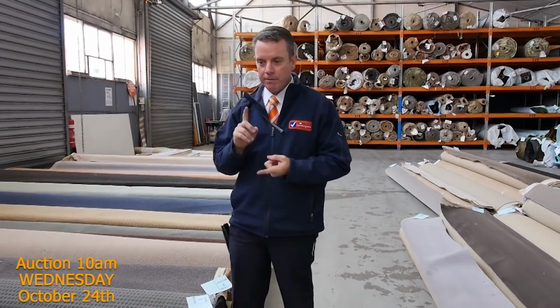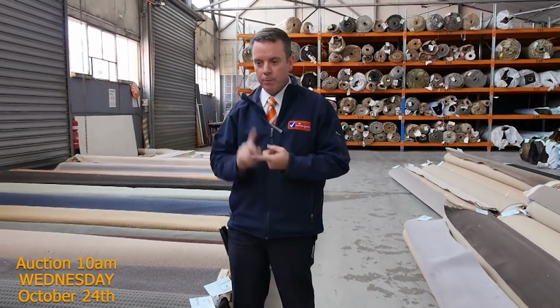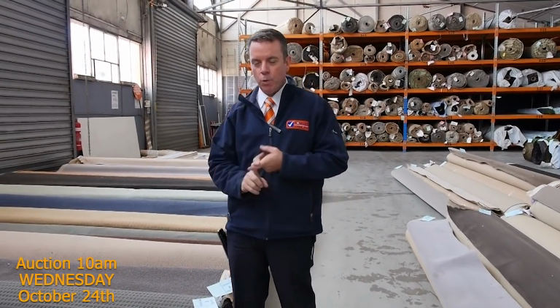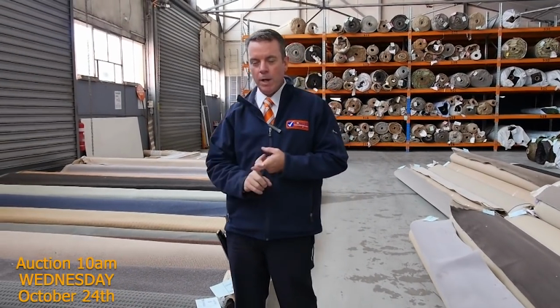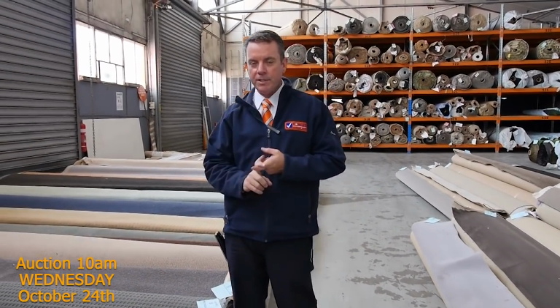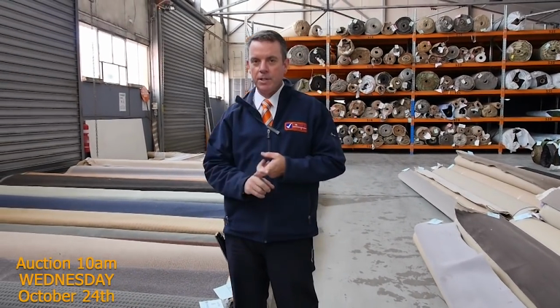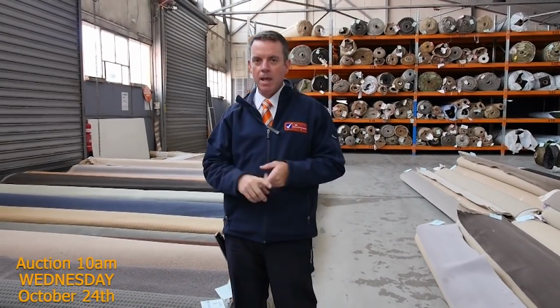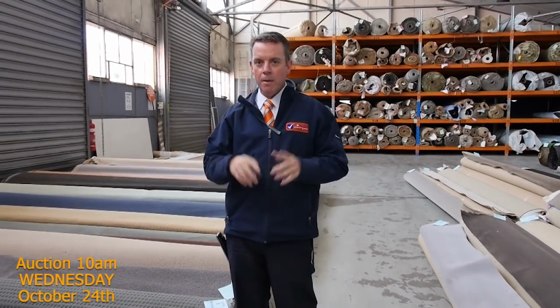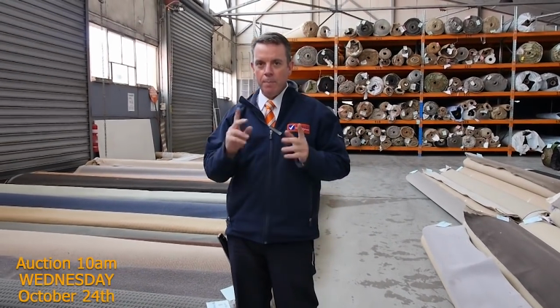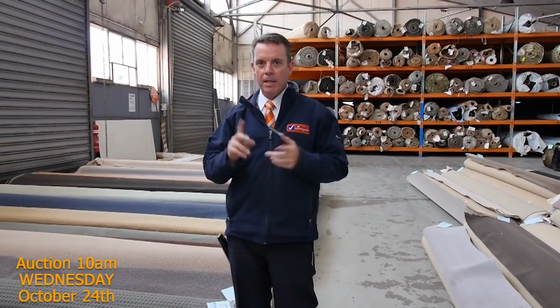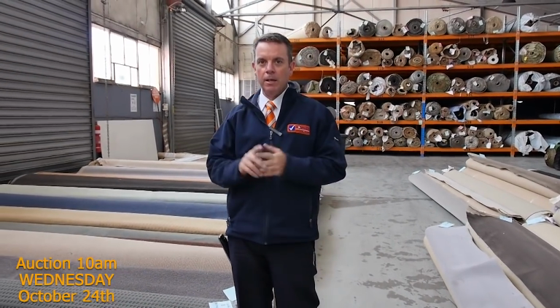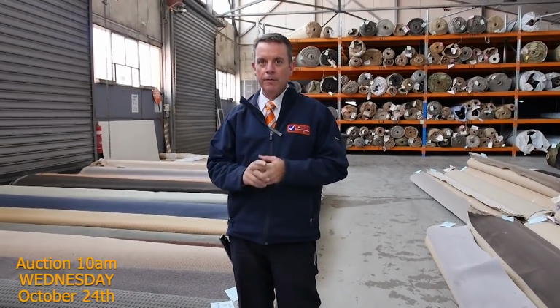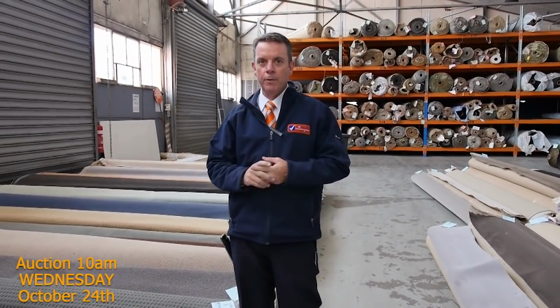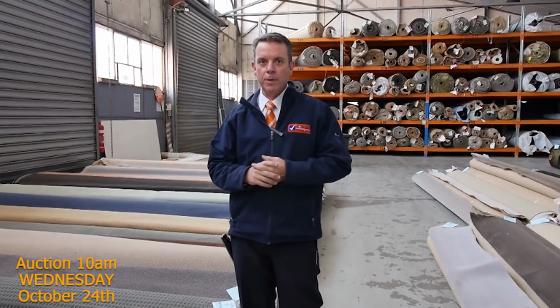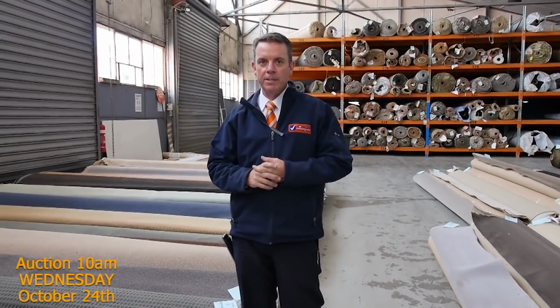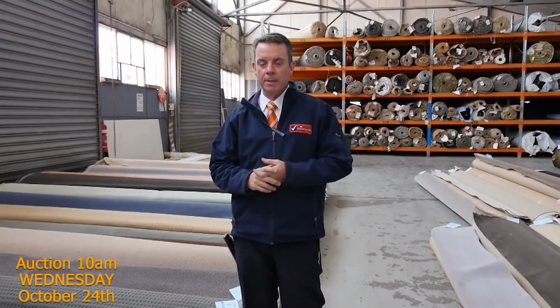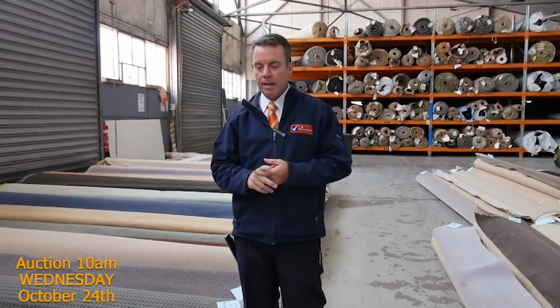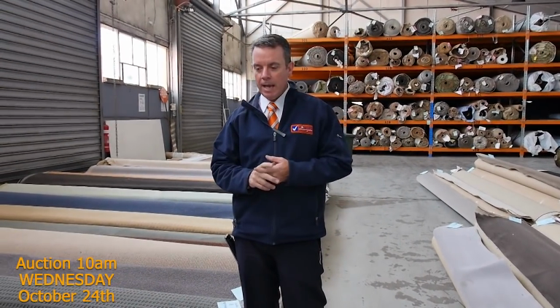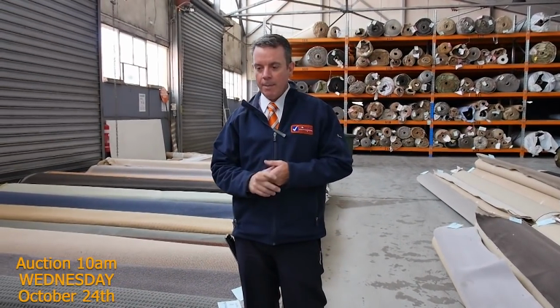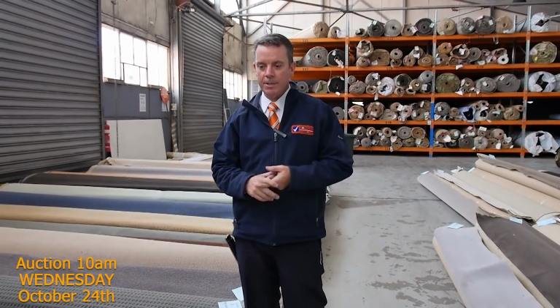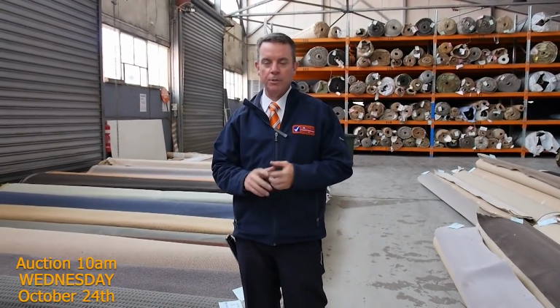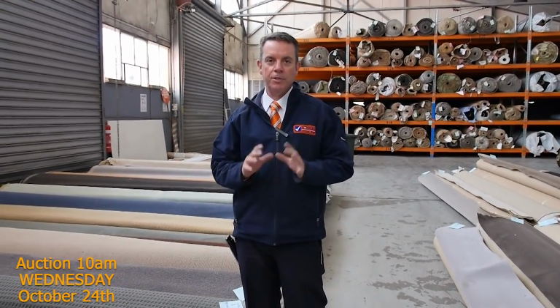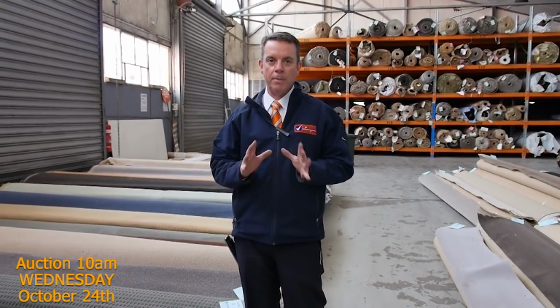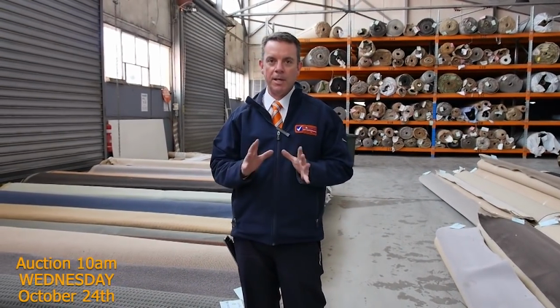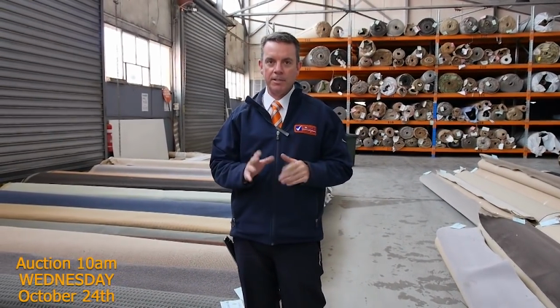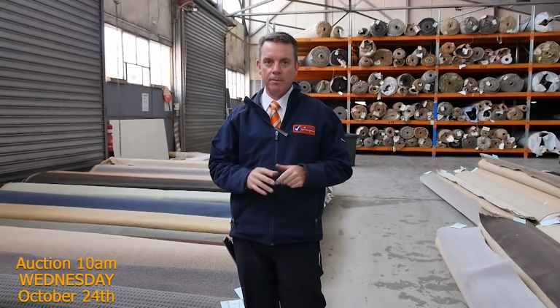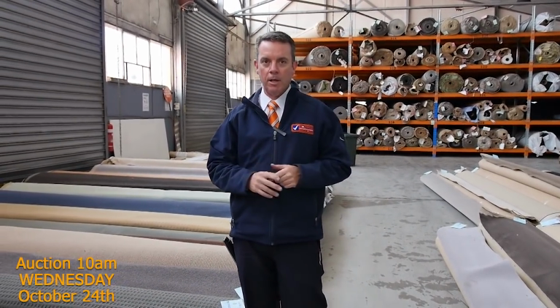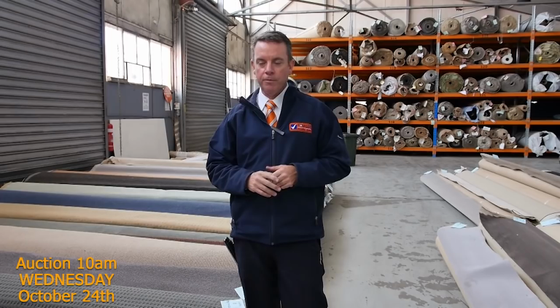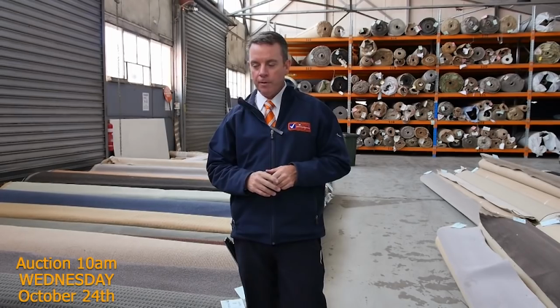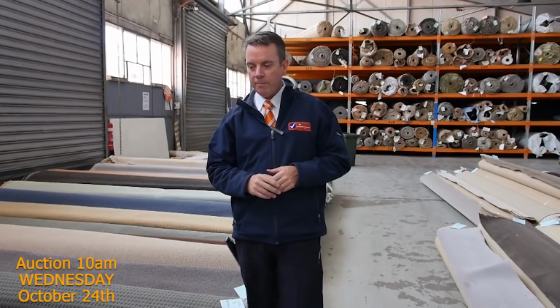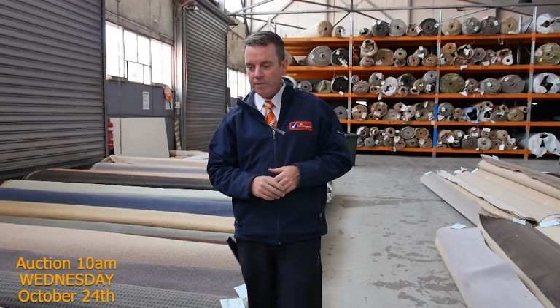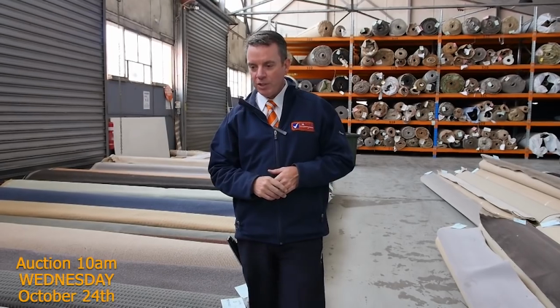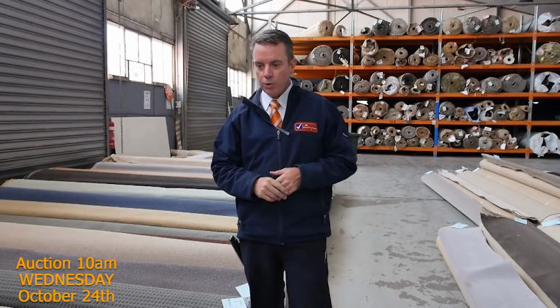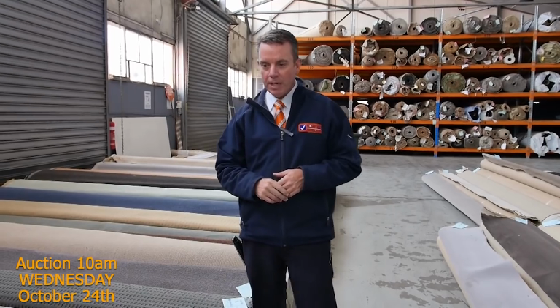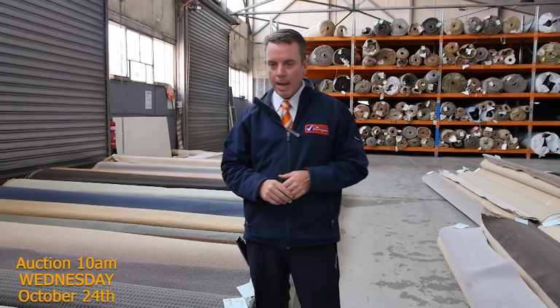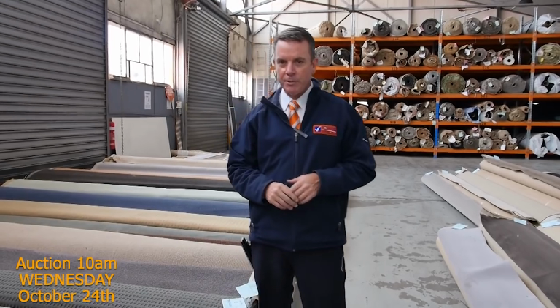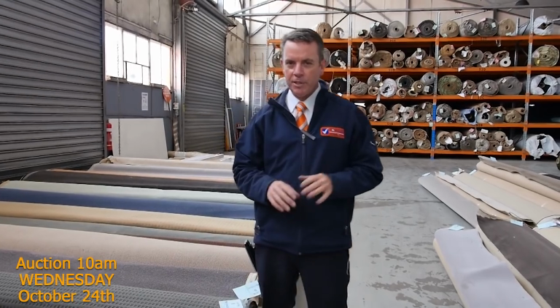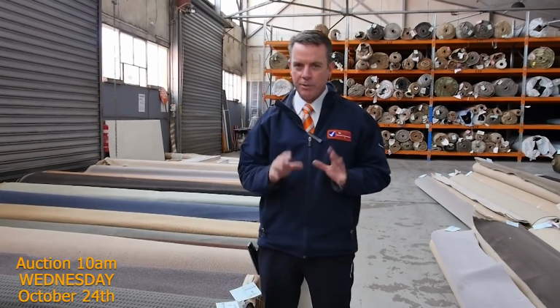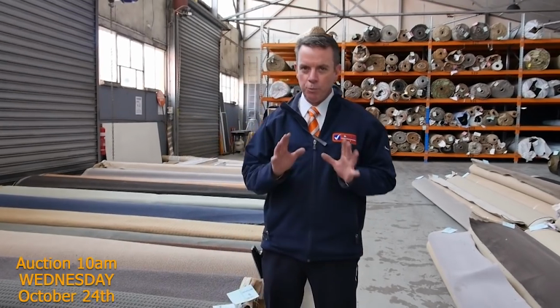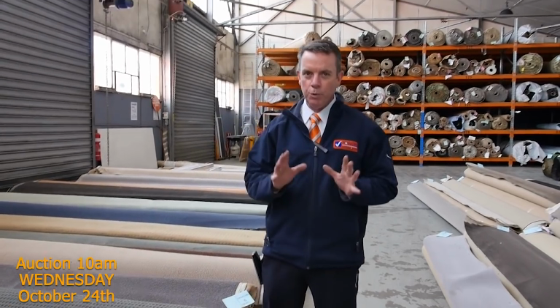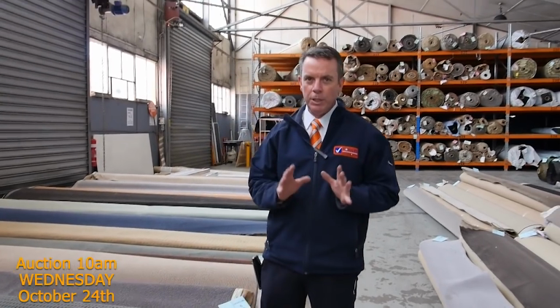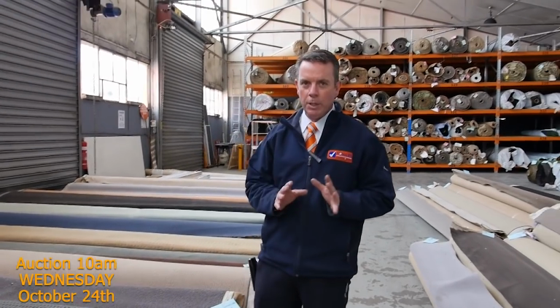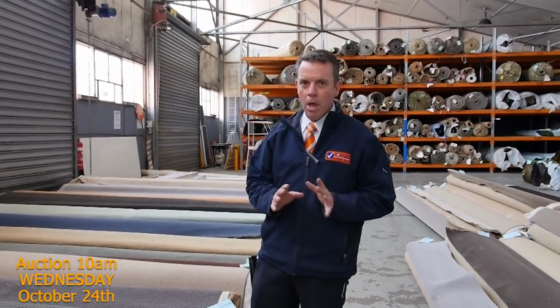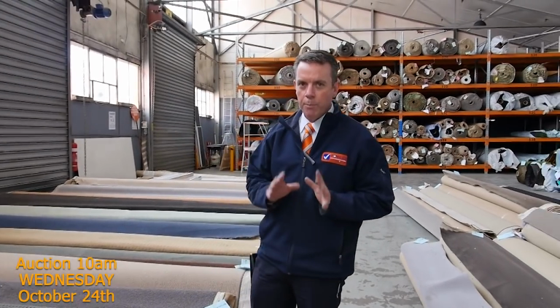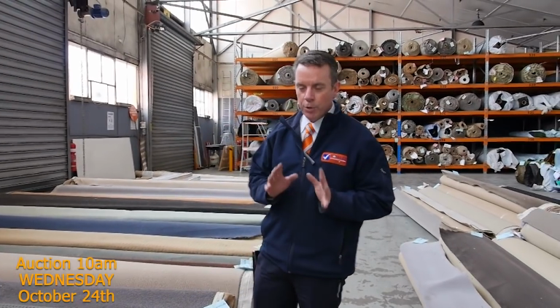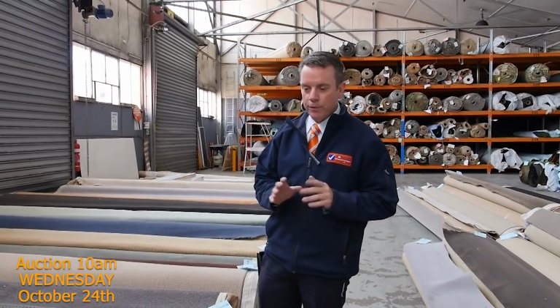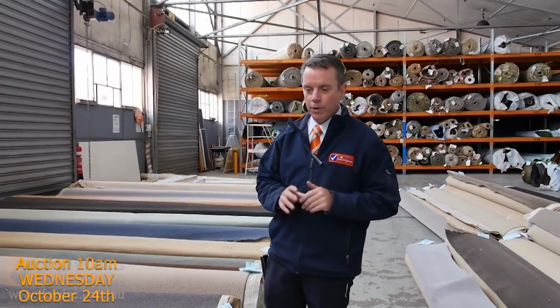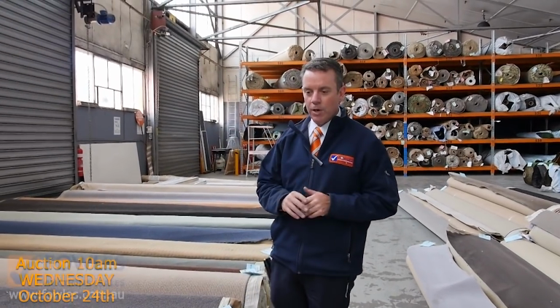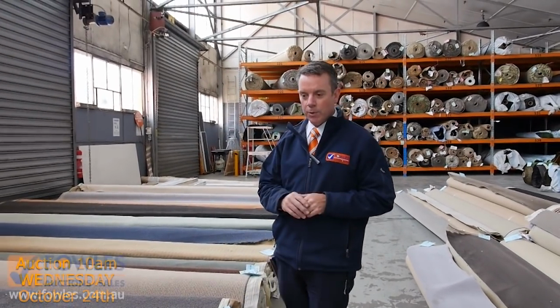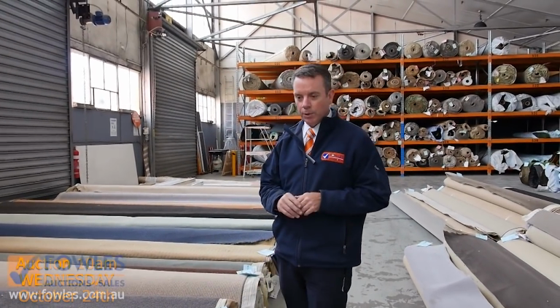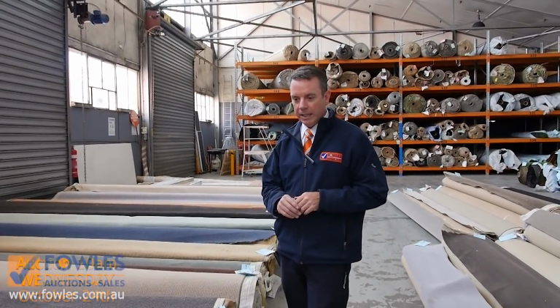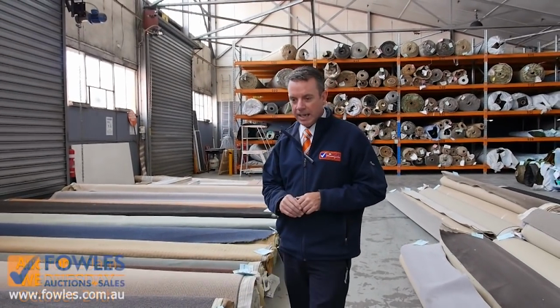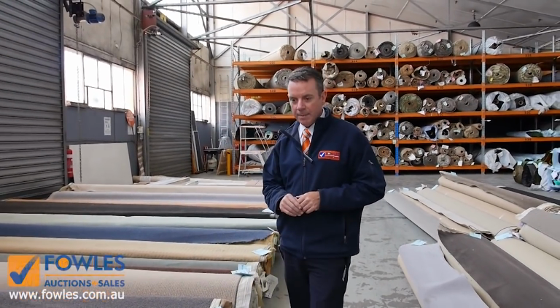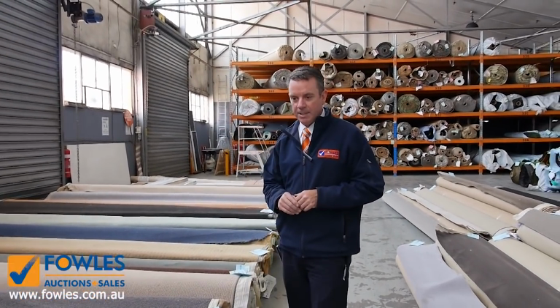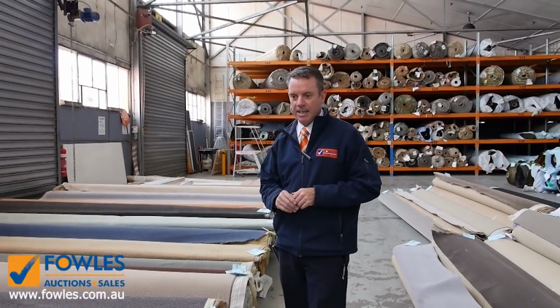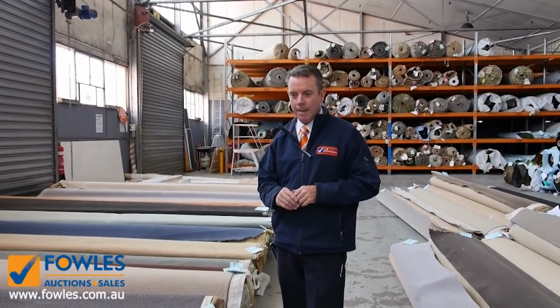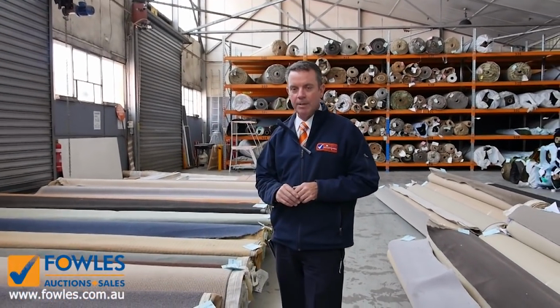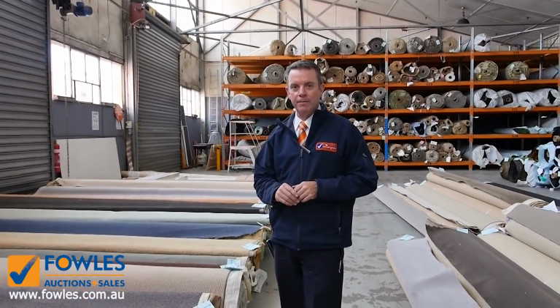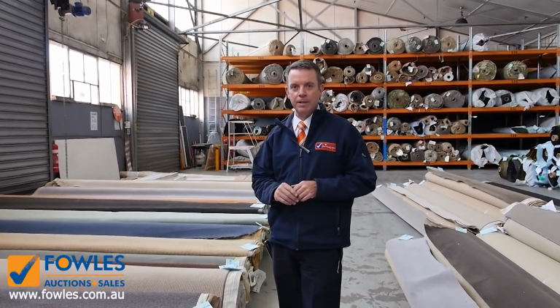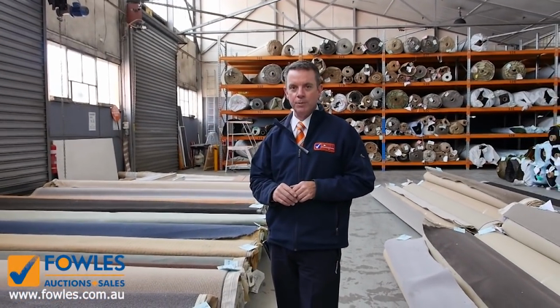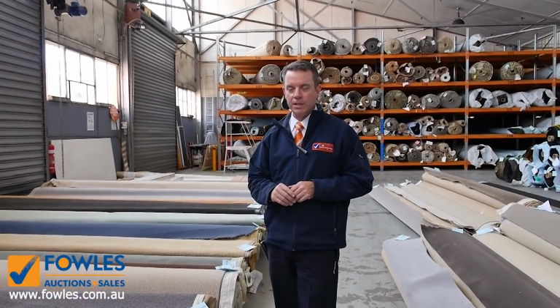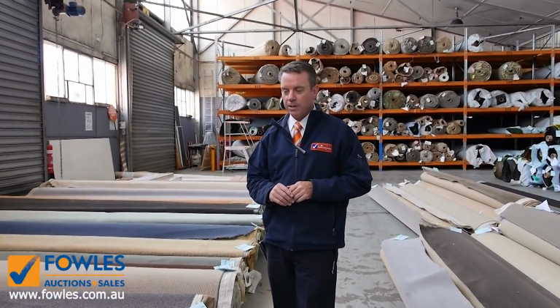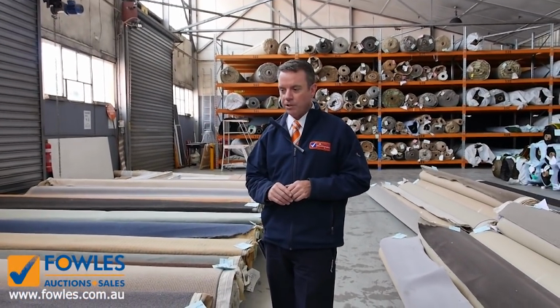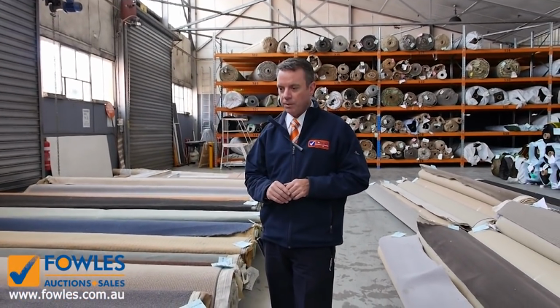One big load from Quest Carpets and also a massive load from Victoria Carpets. So some really beautiful, high quality carpets coming in for this week's auction.